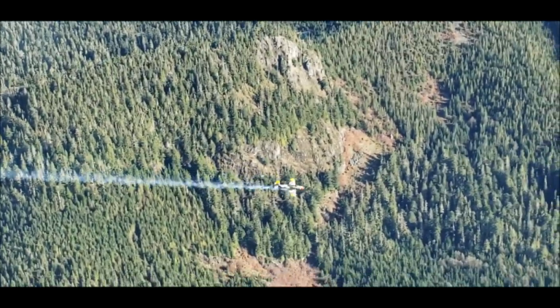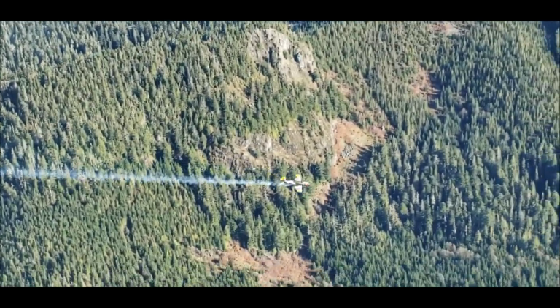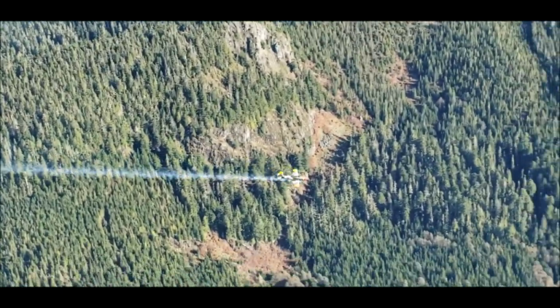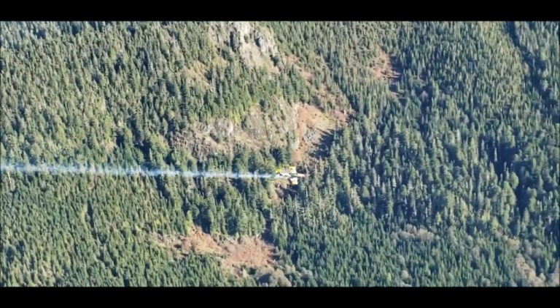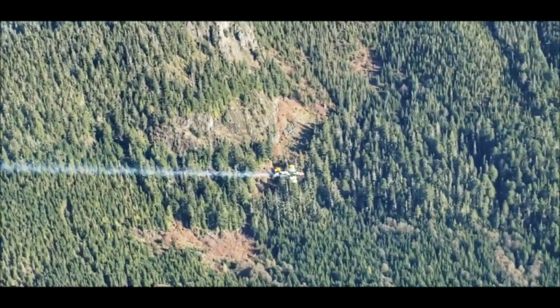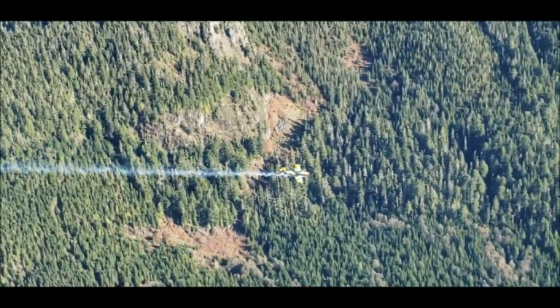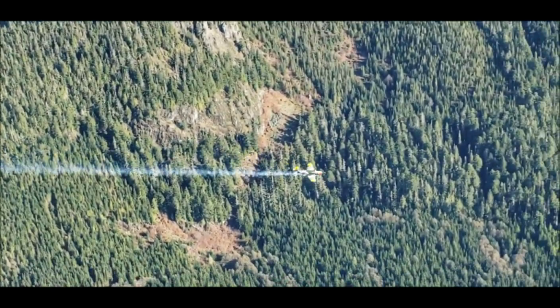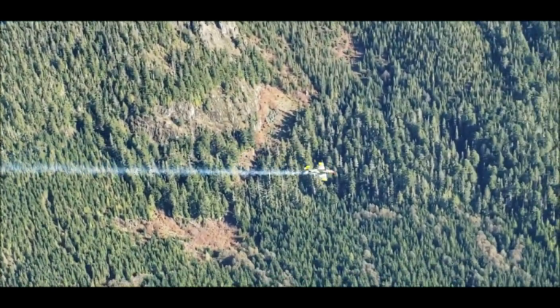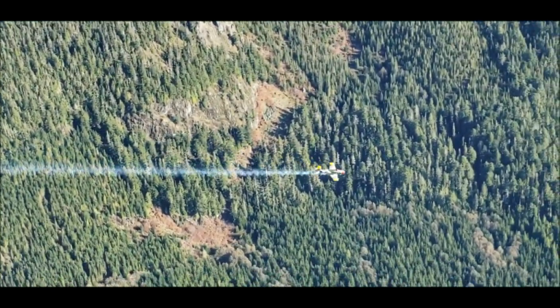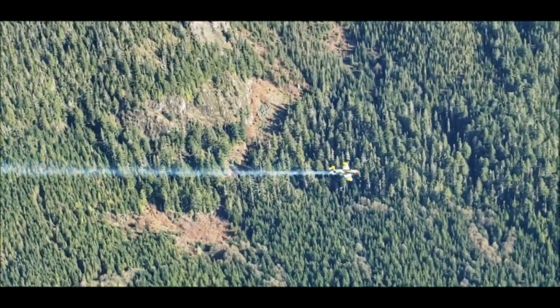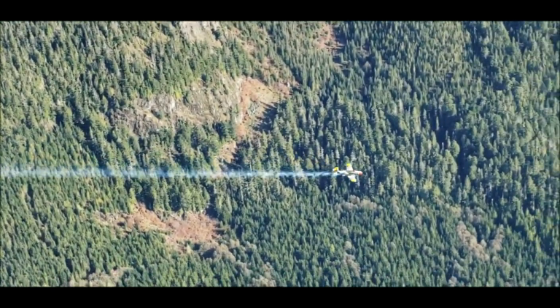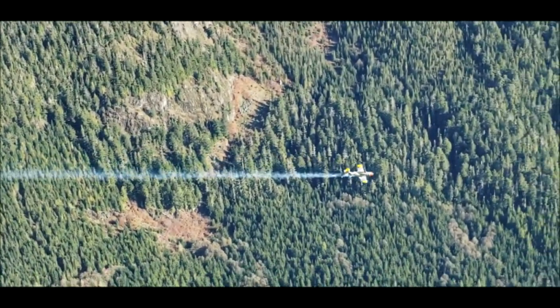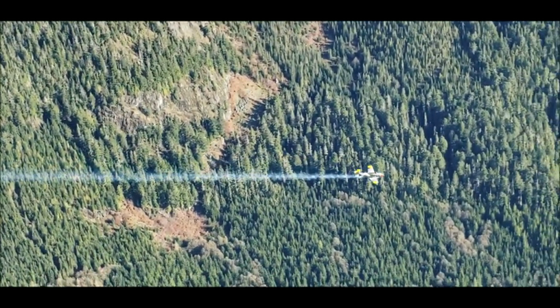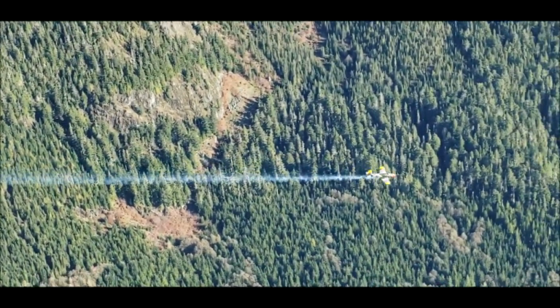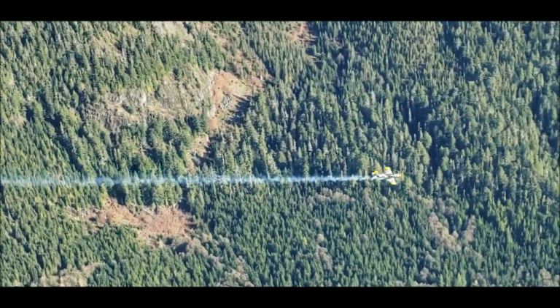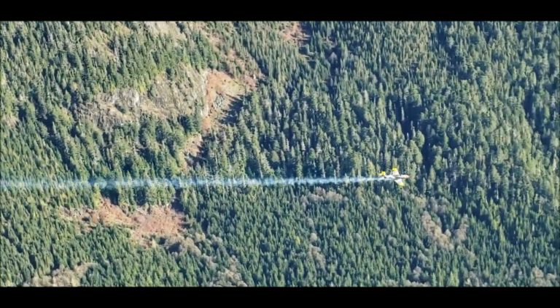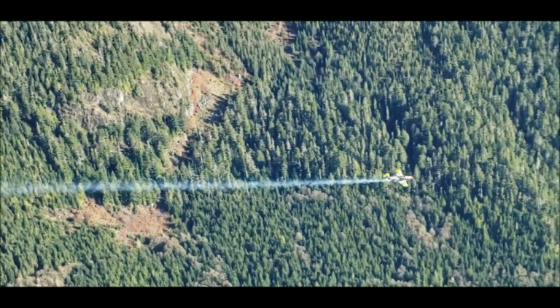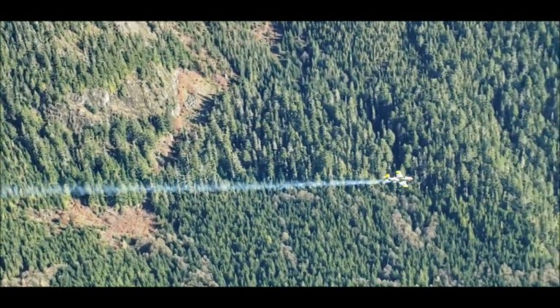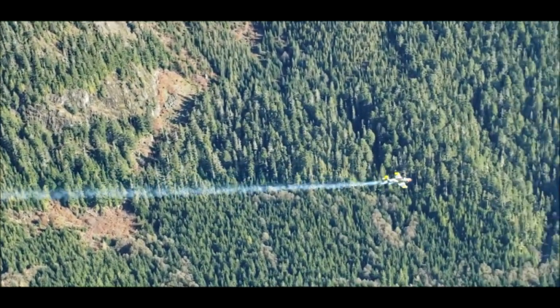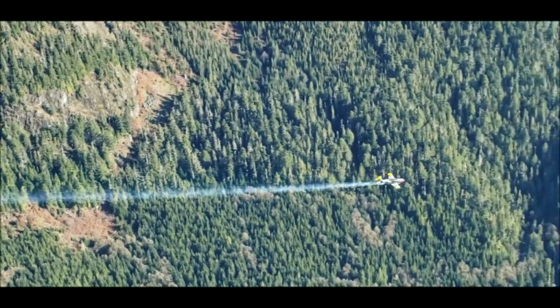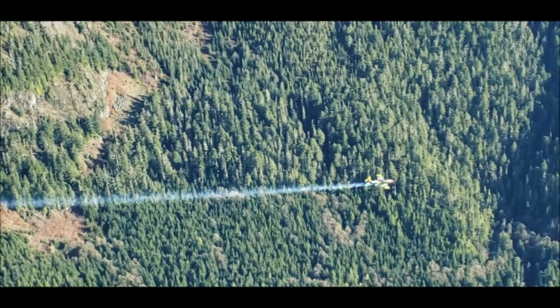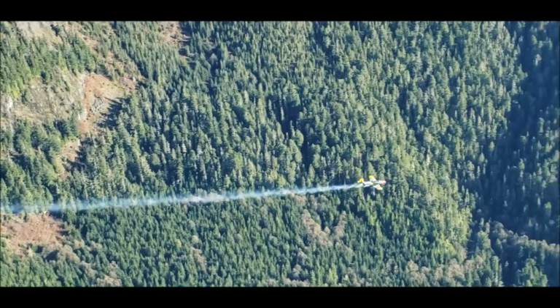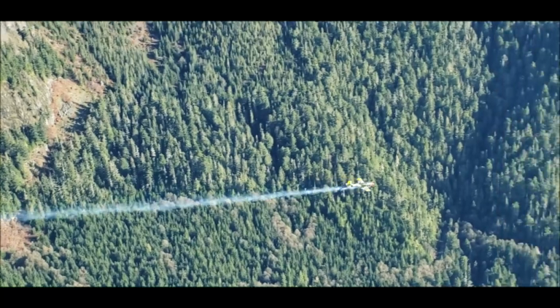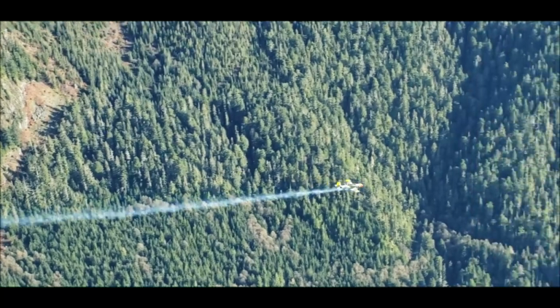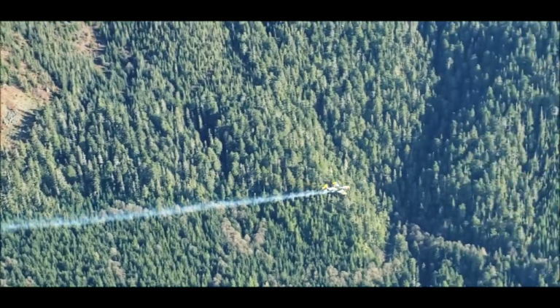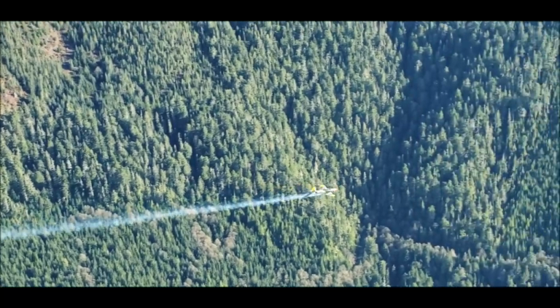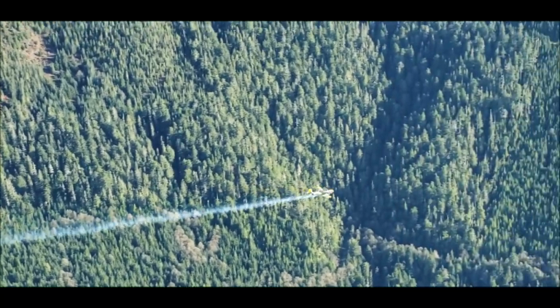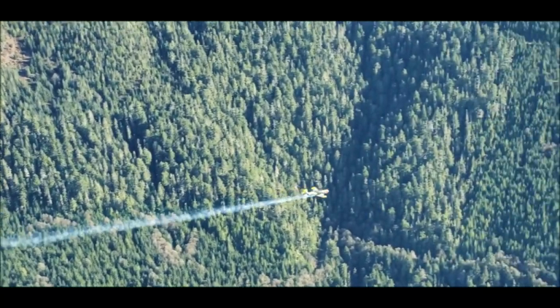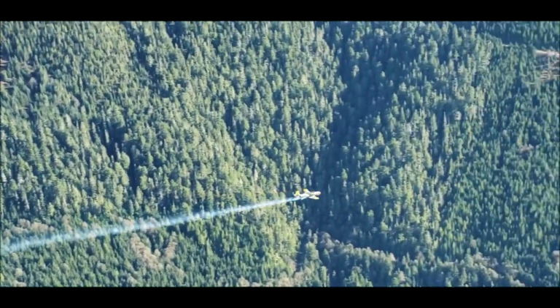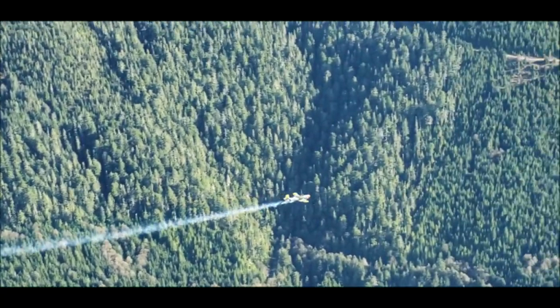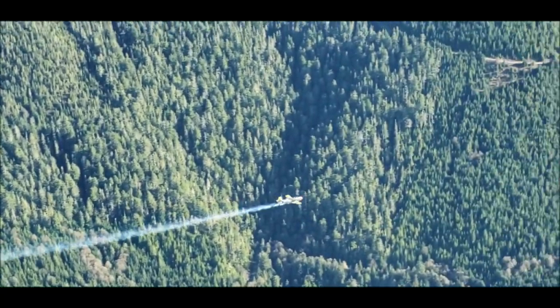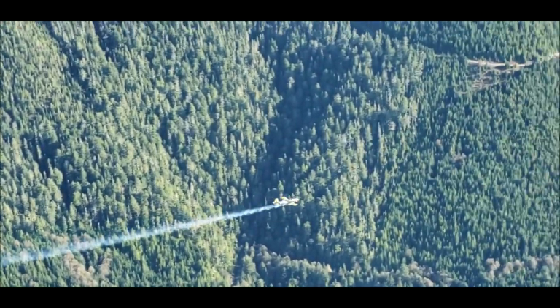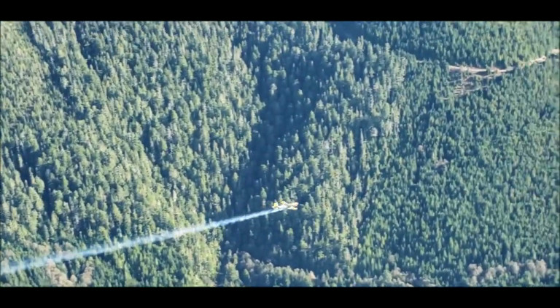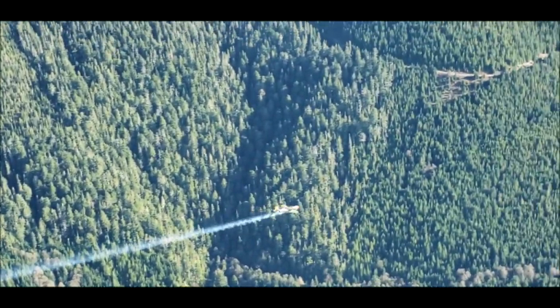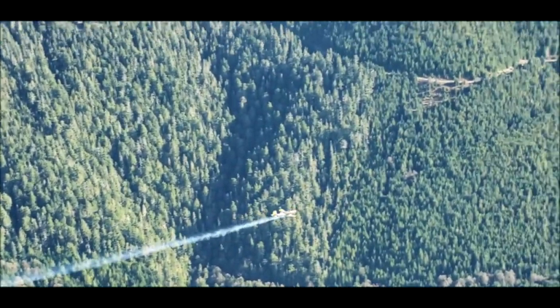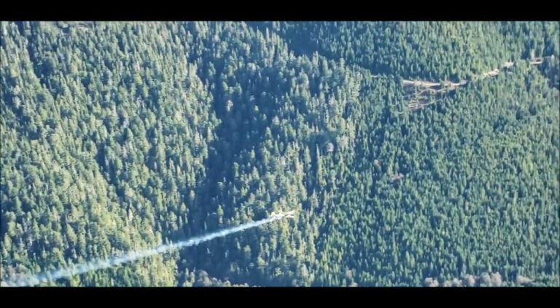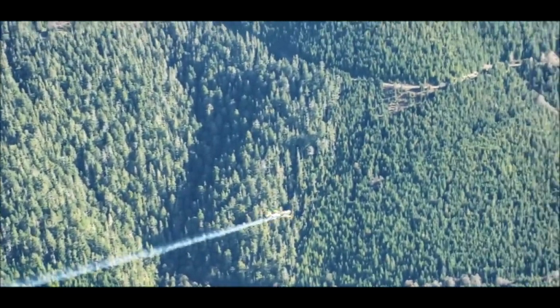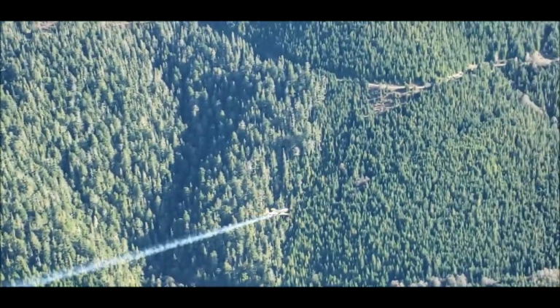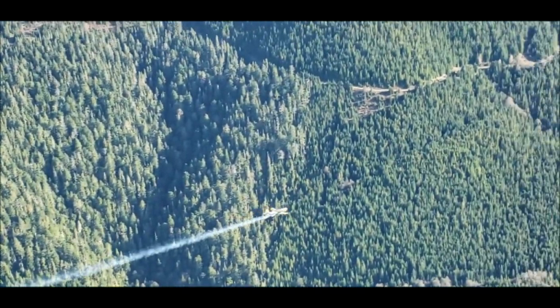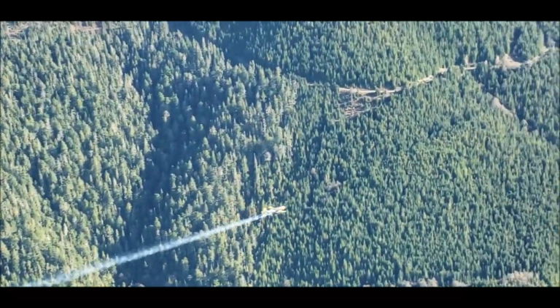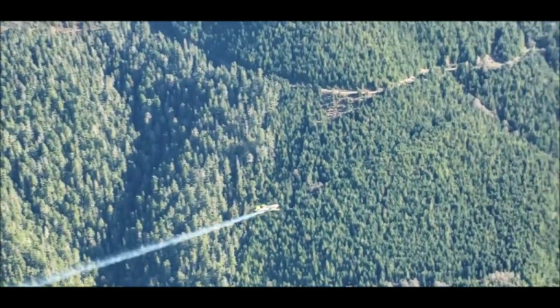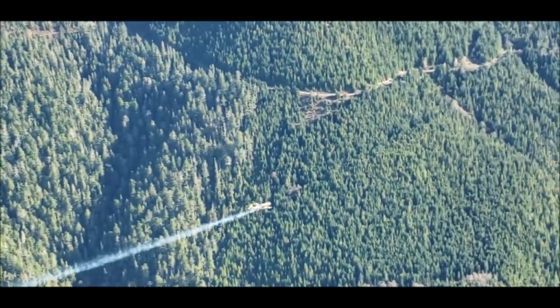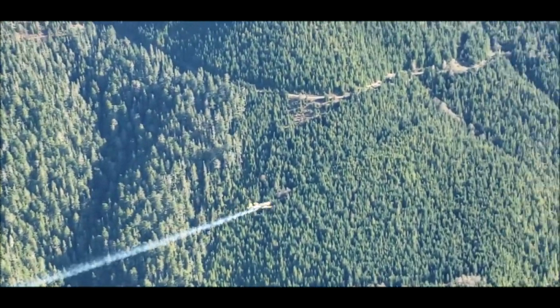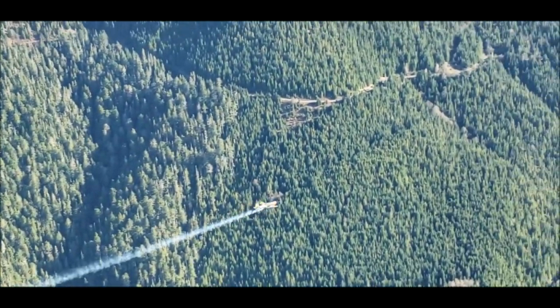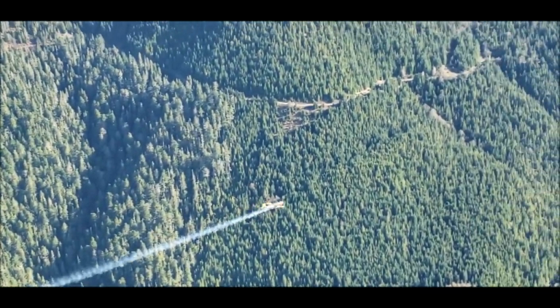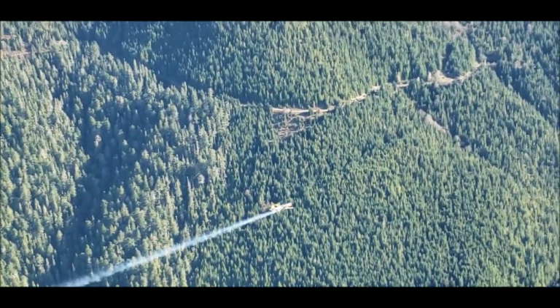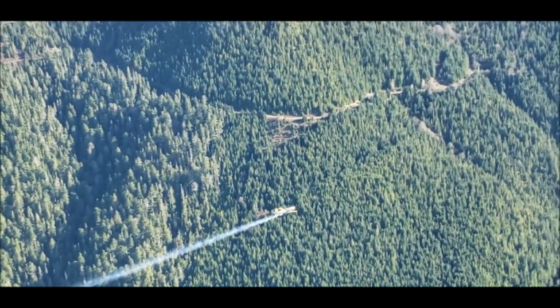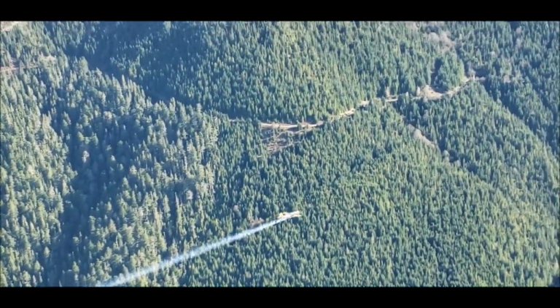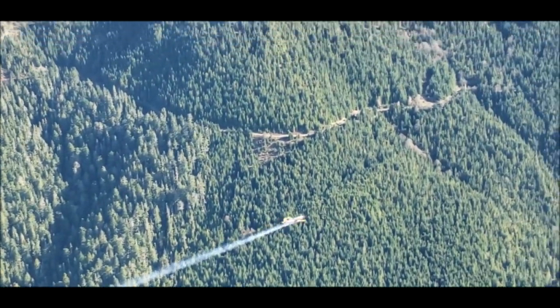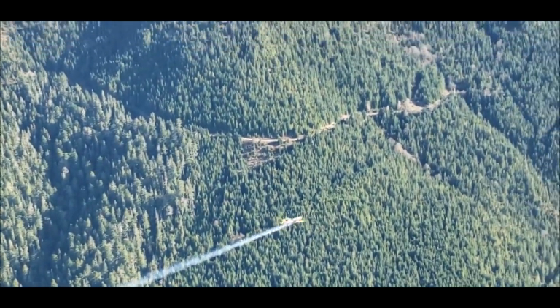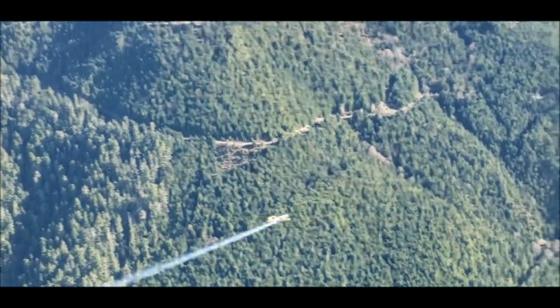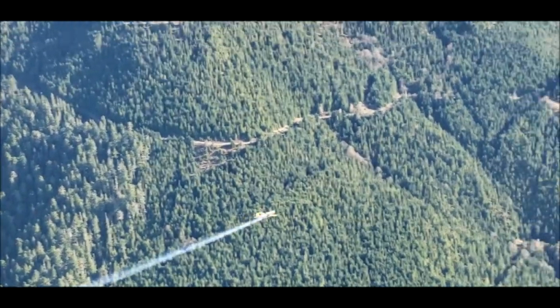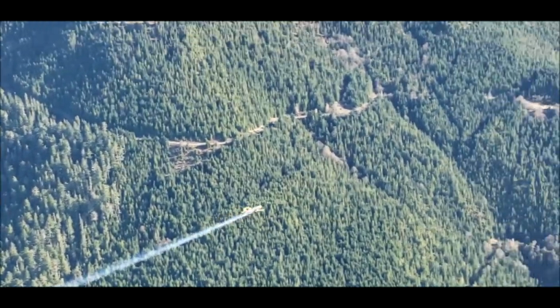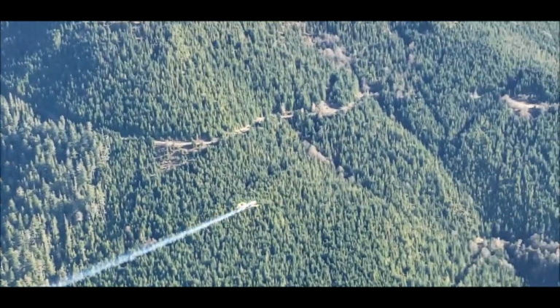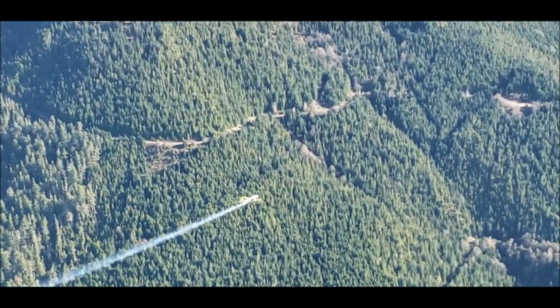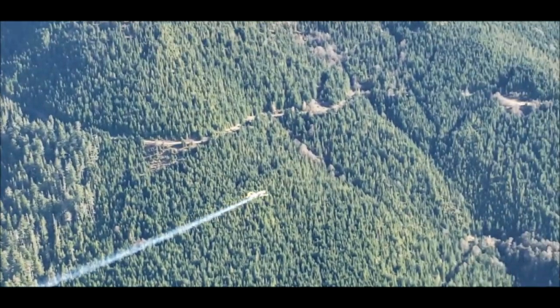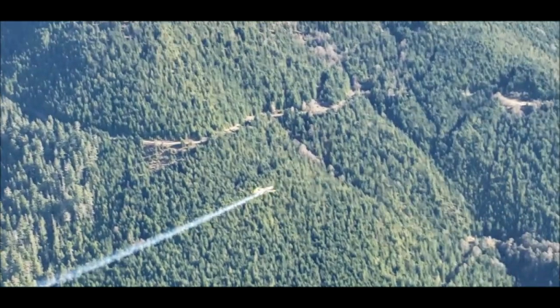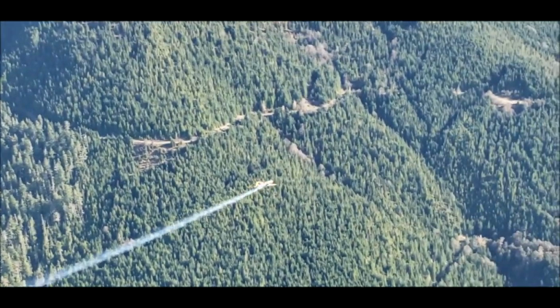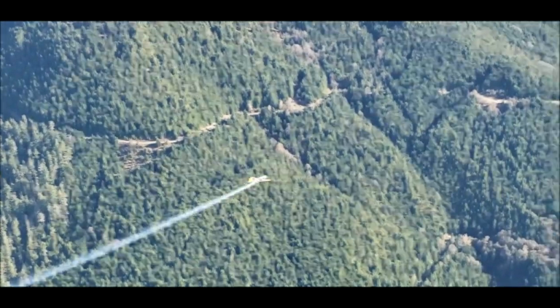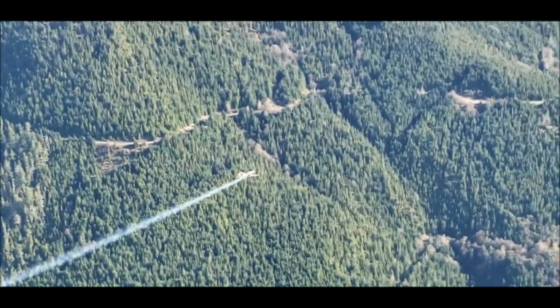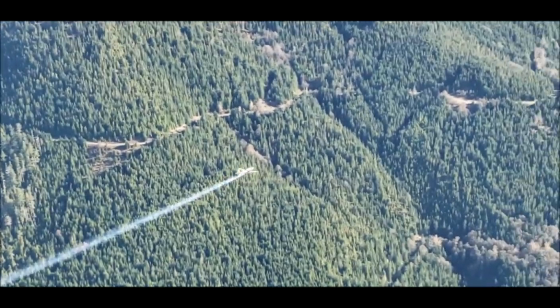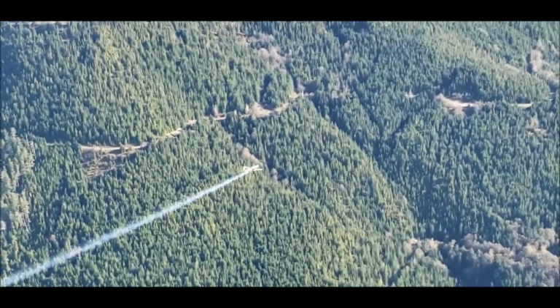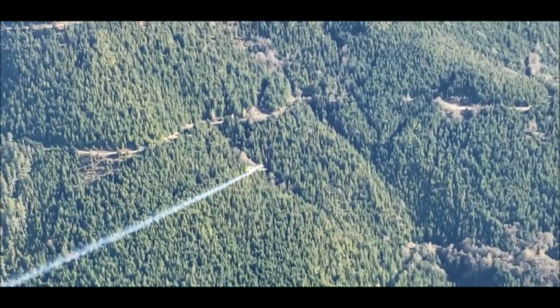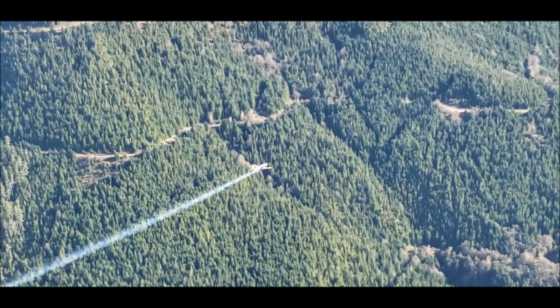Here we are getting some separation with the camera airplane and diving to get some speed and do a barrel roll.